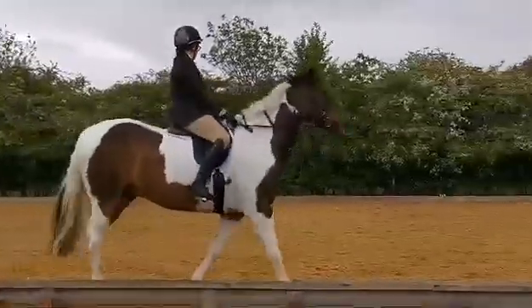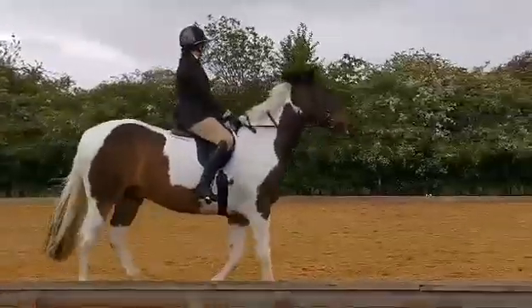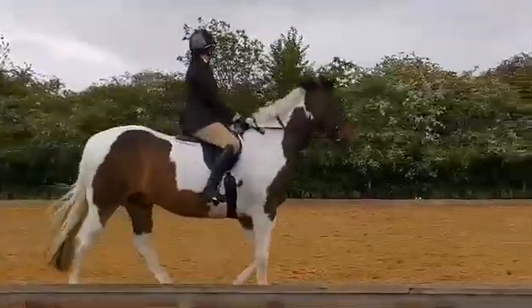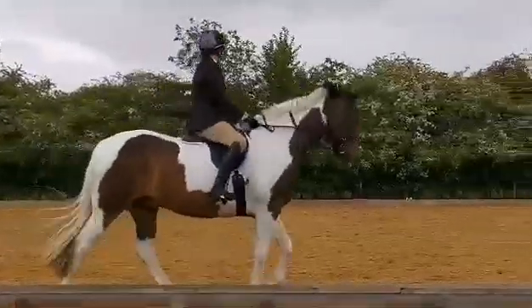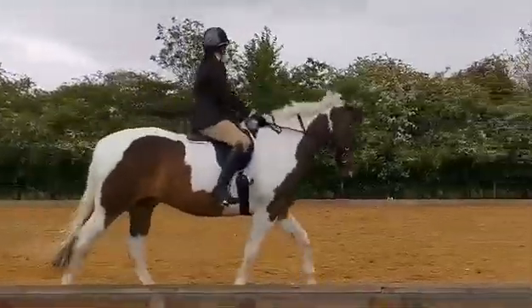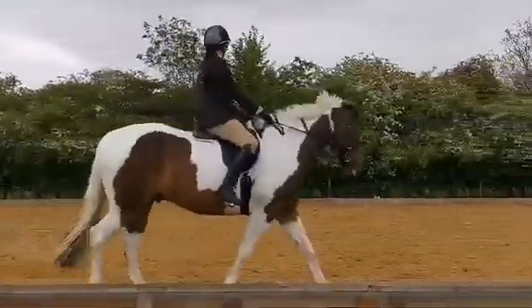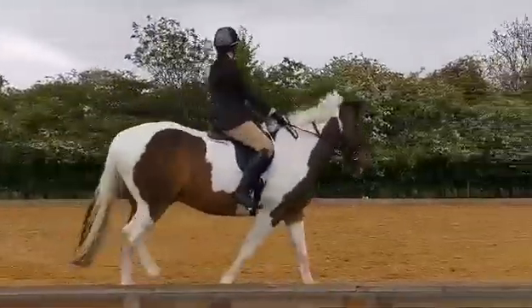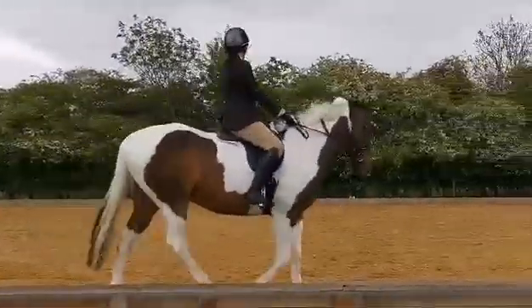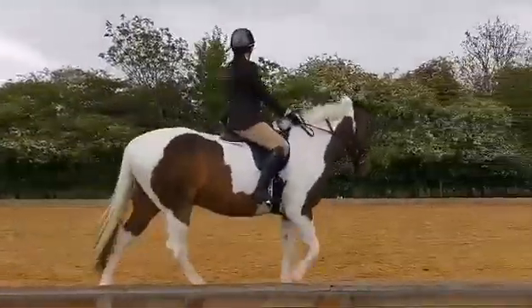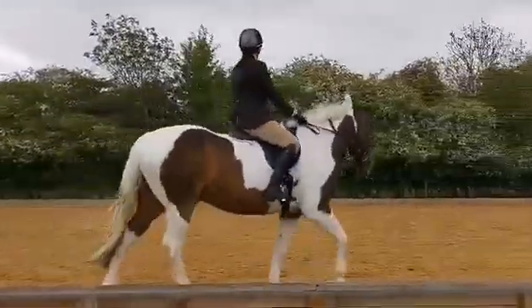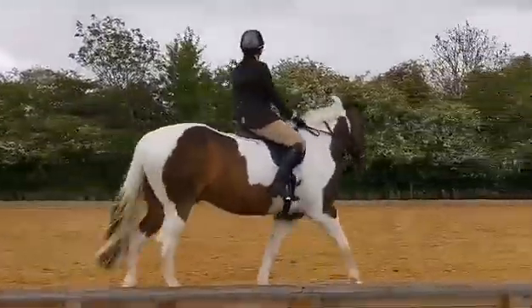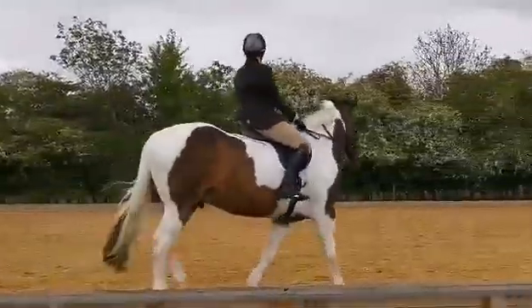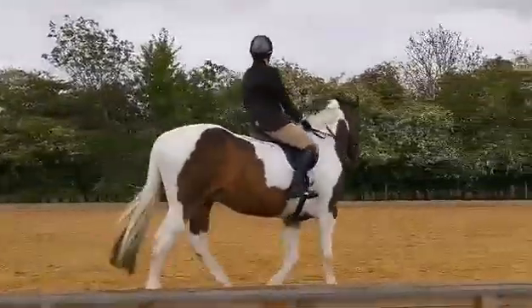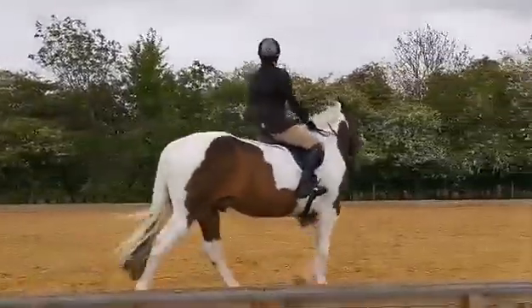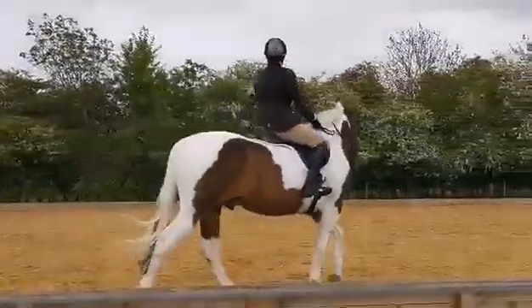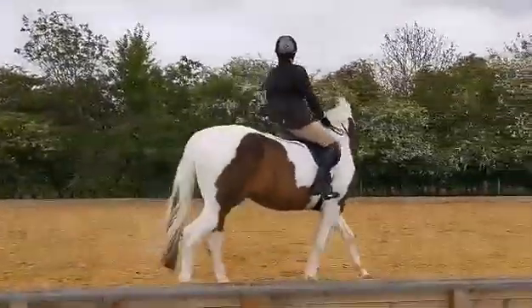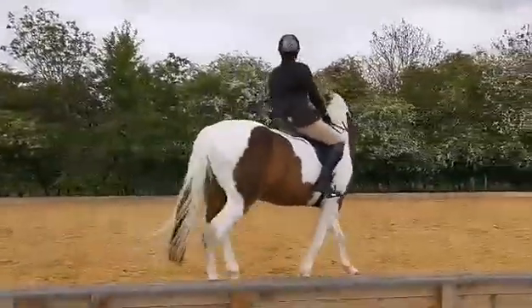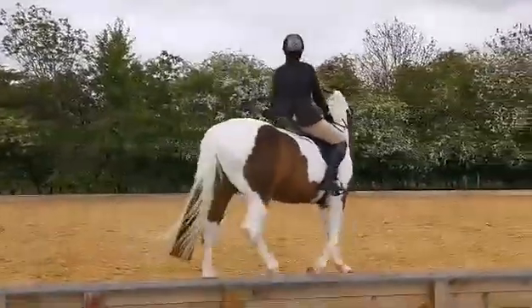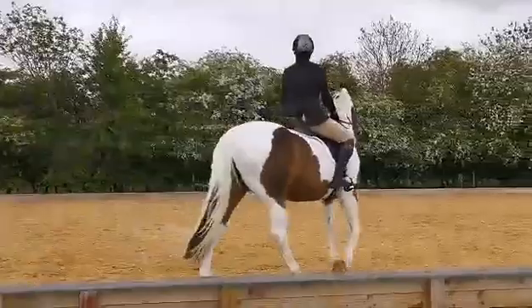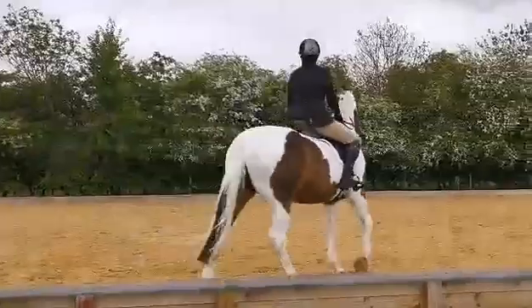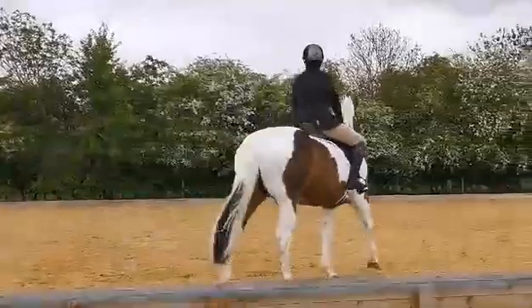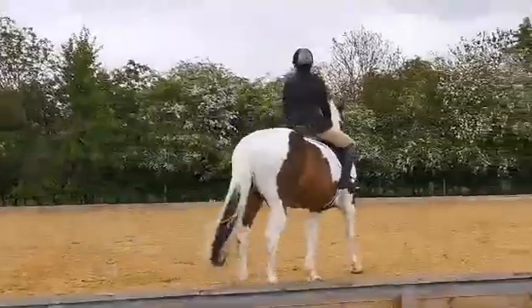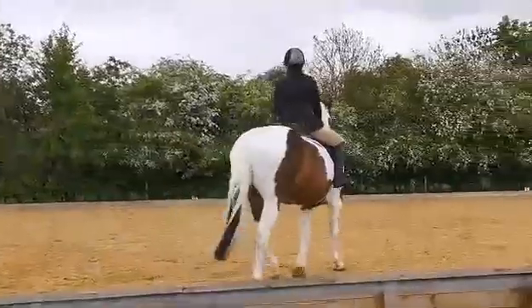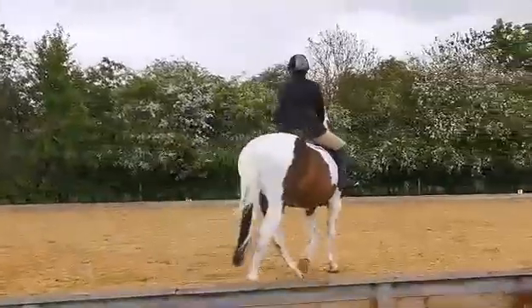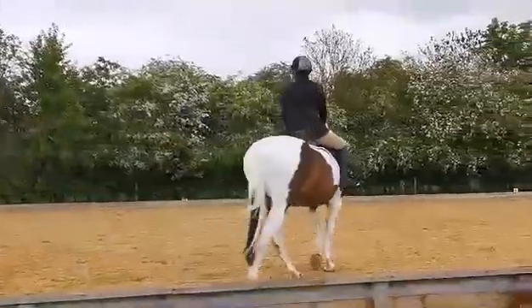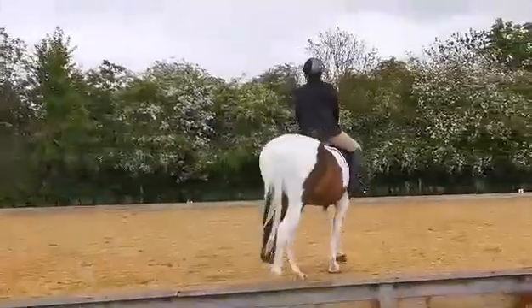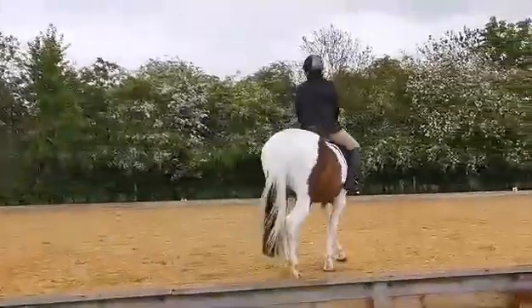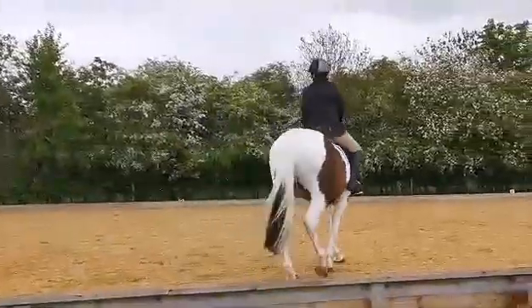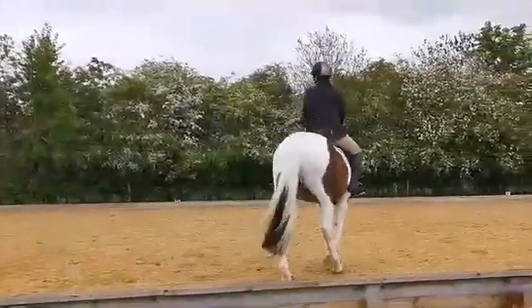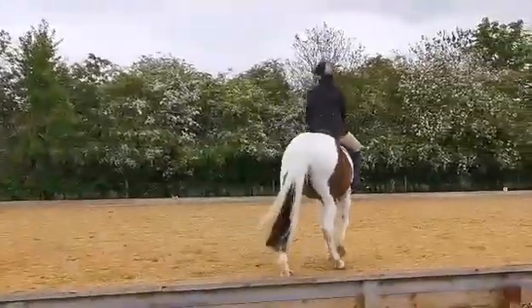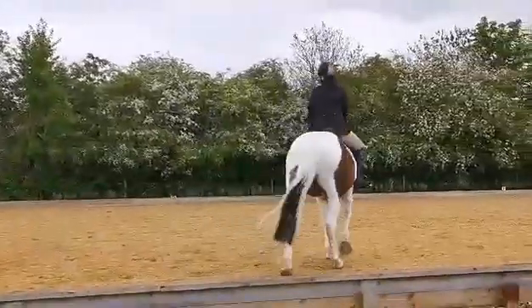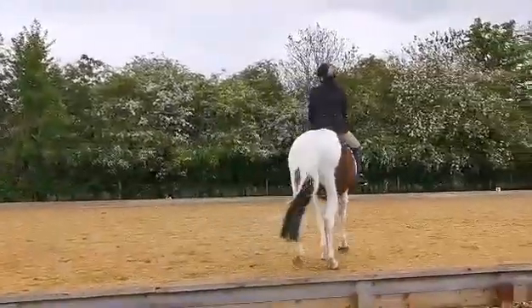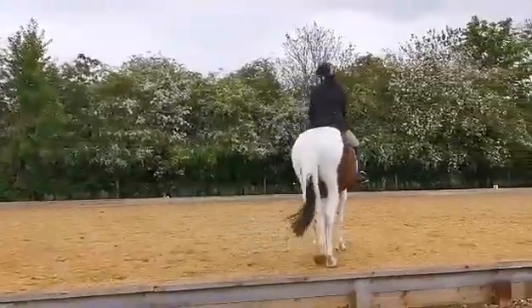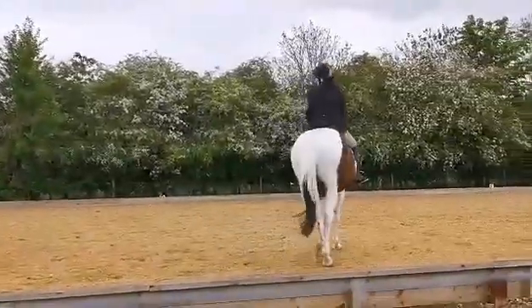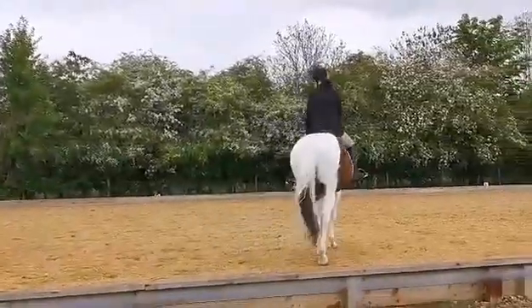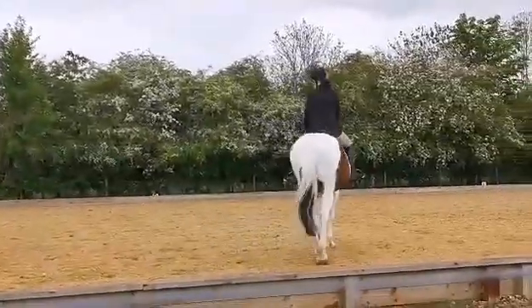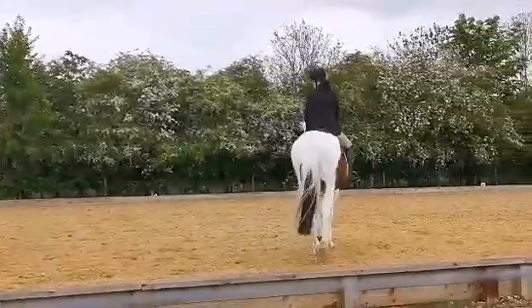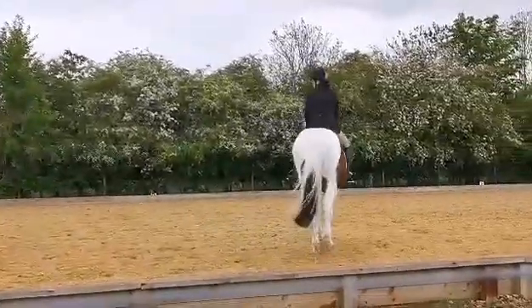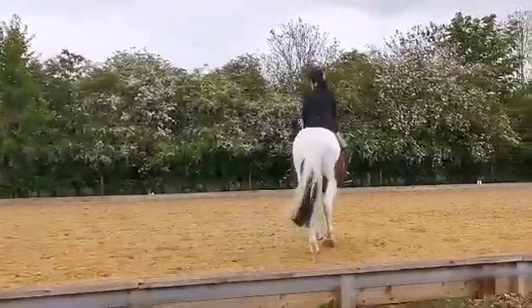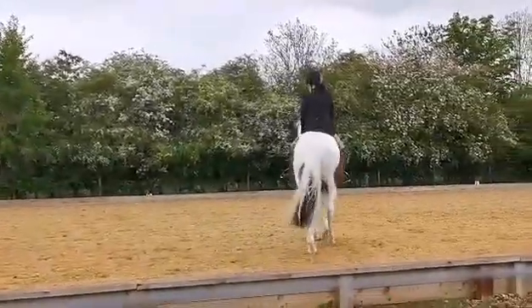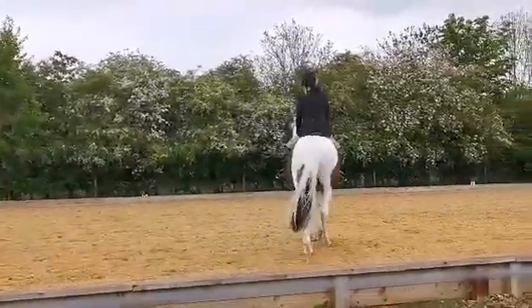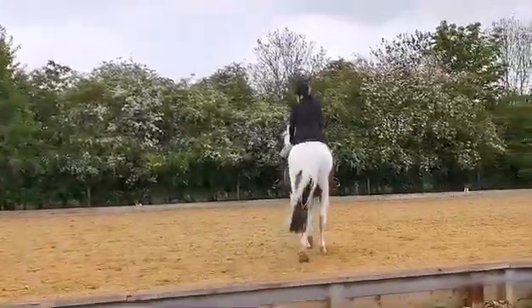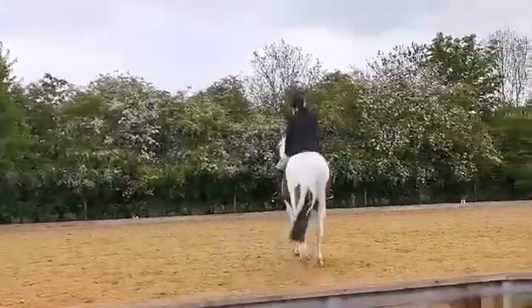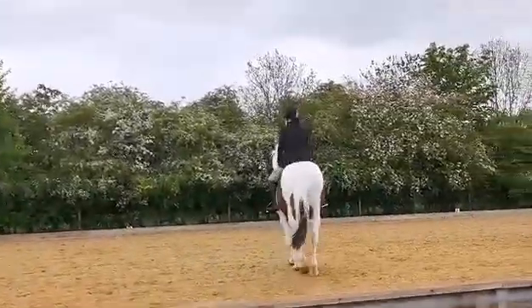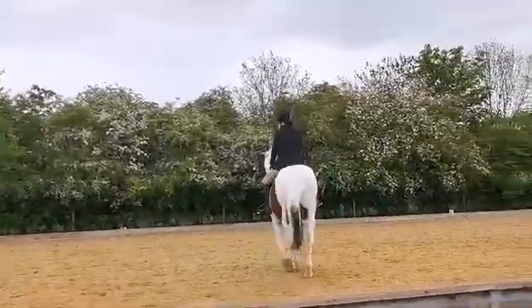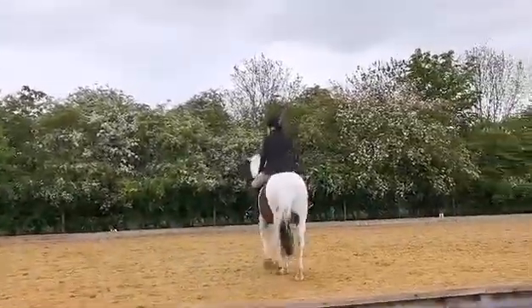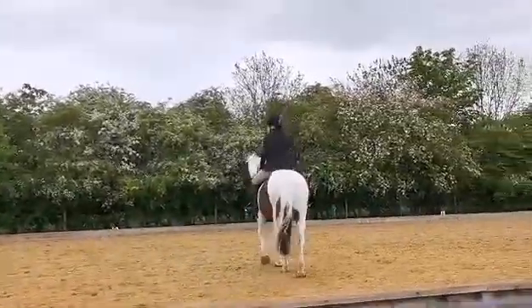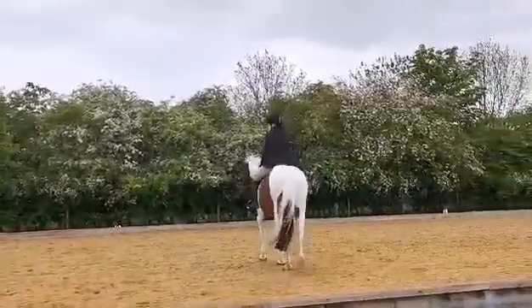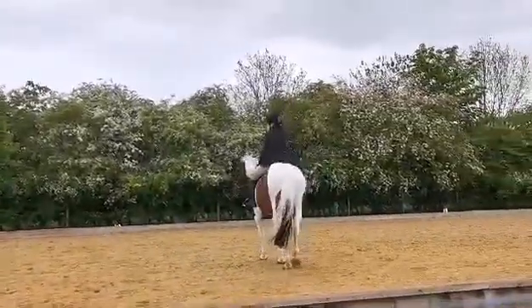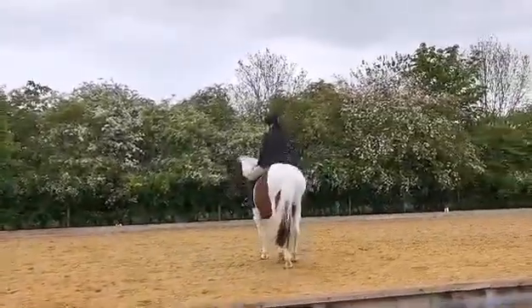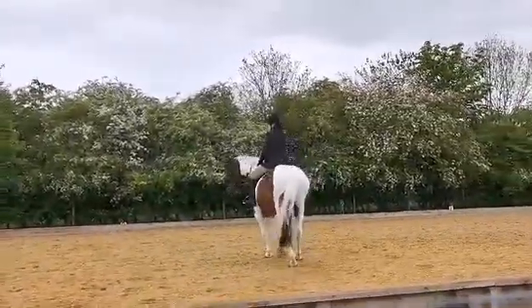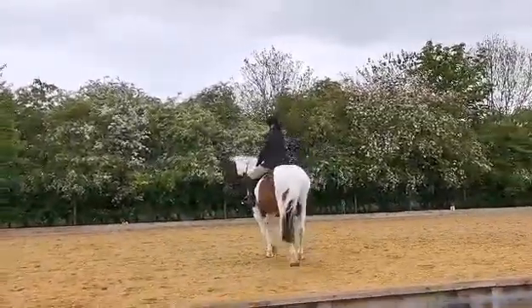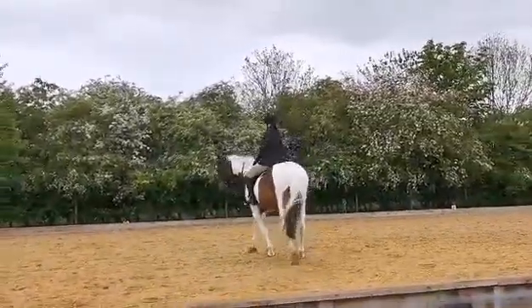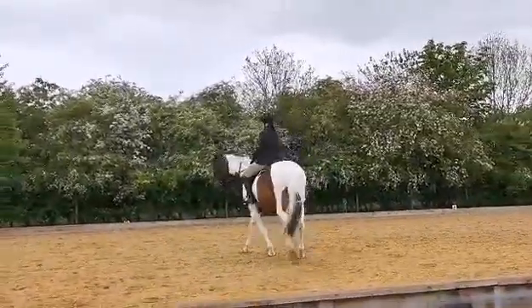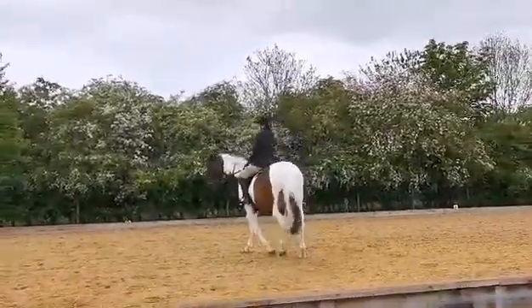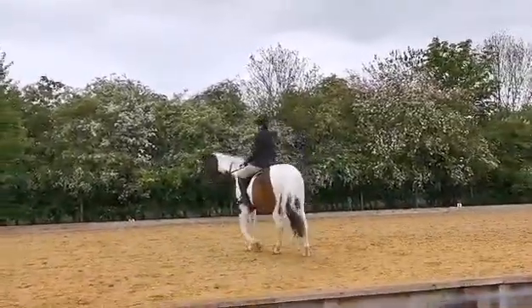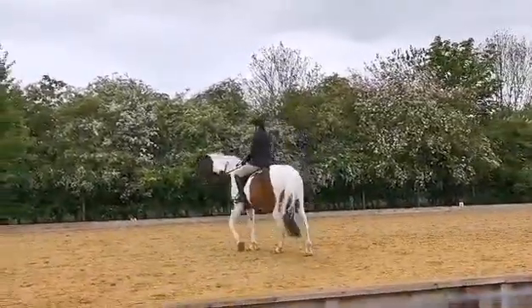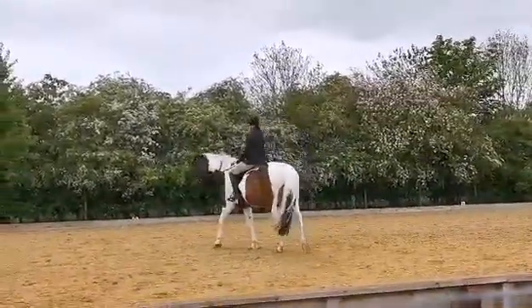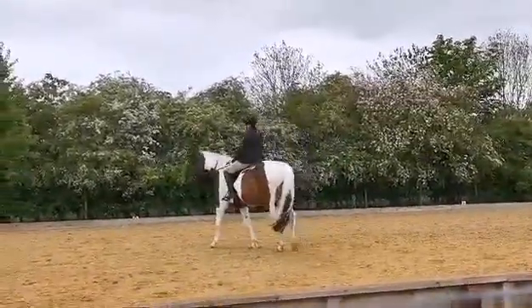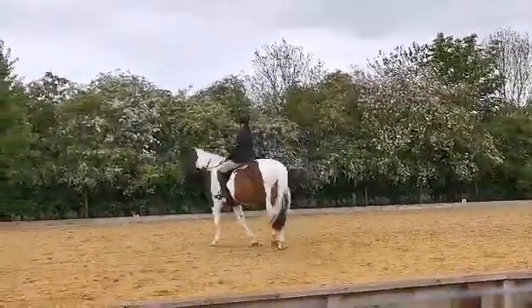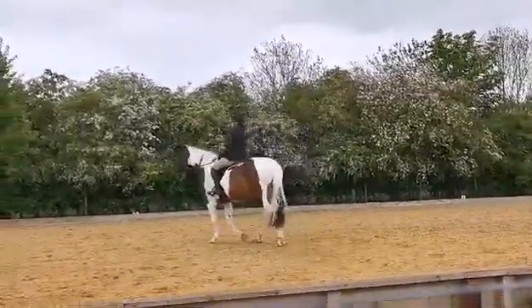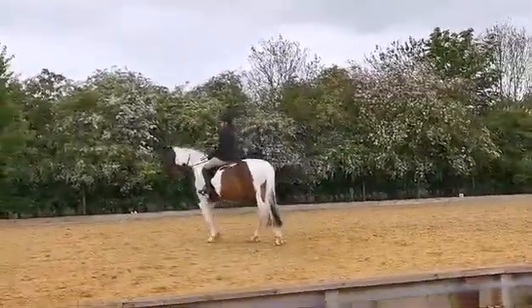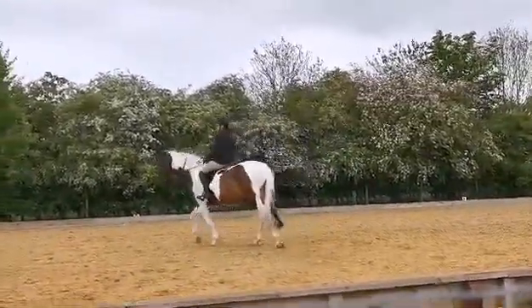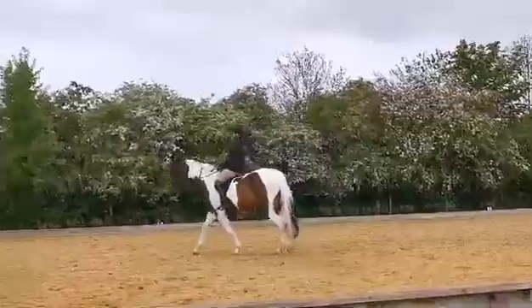X proceeds down the centre line. And between X and G, halt and salute.